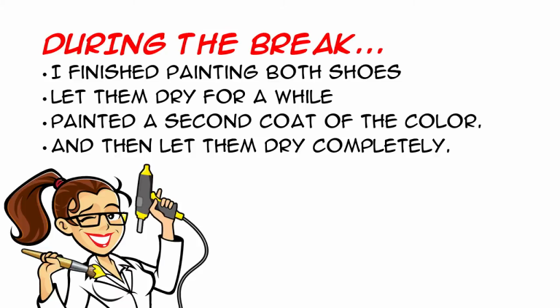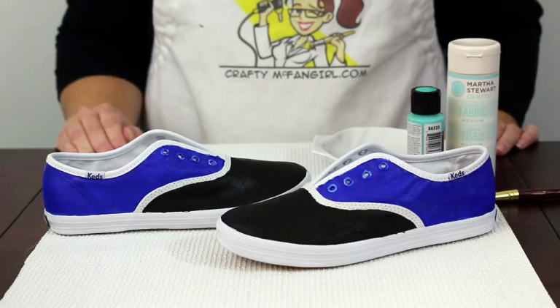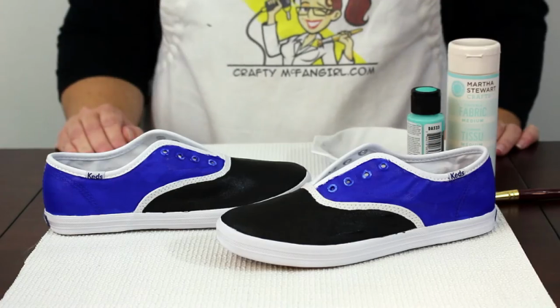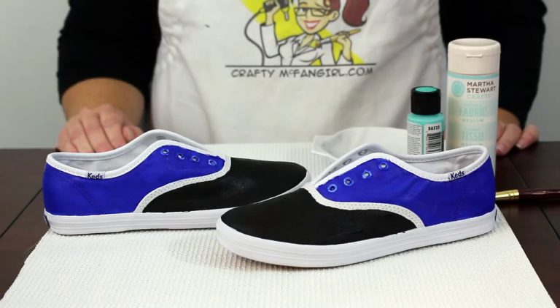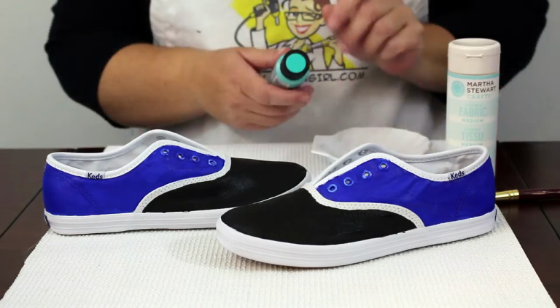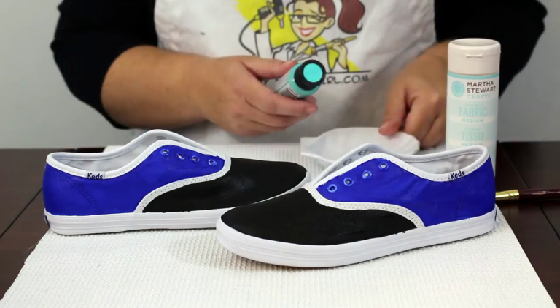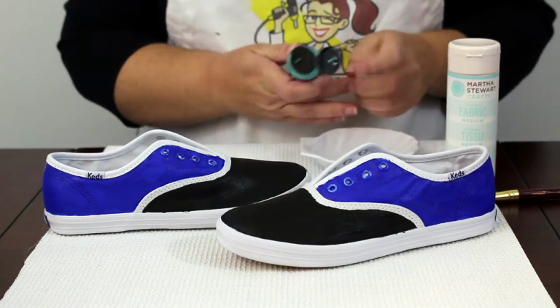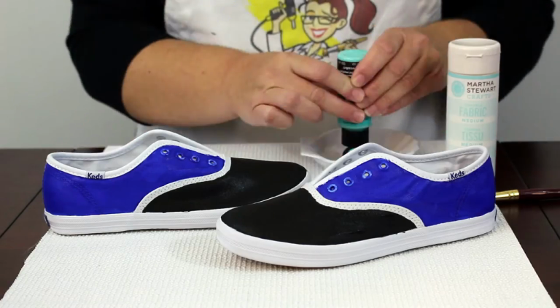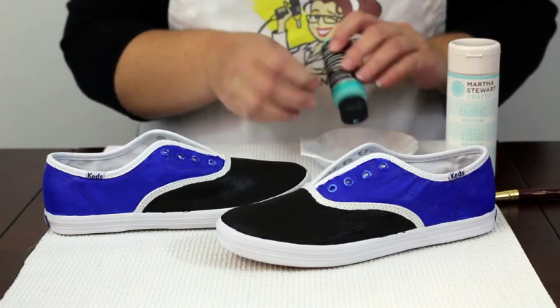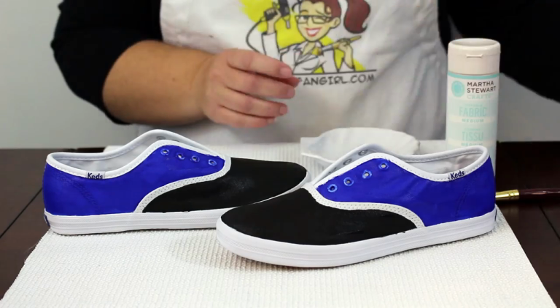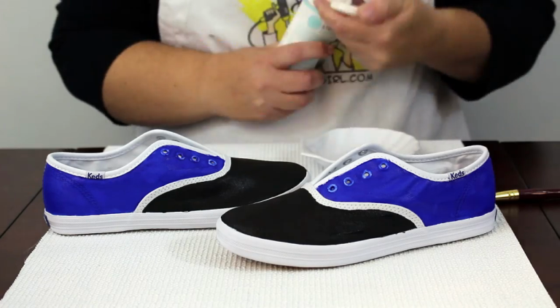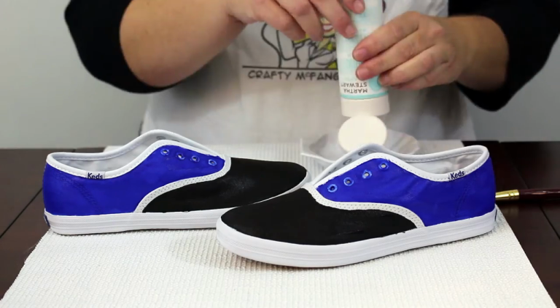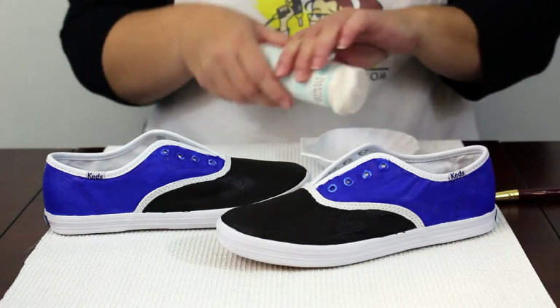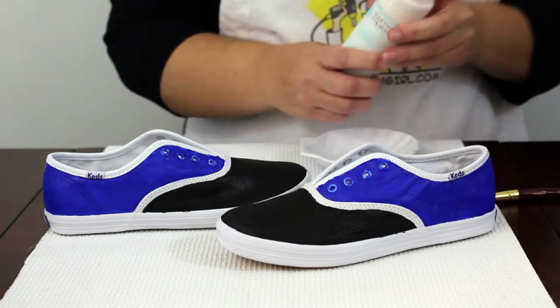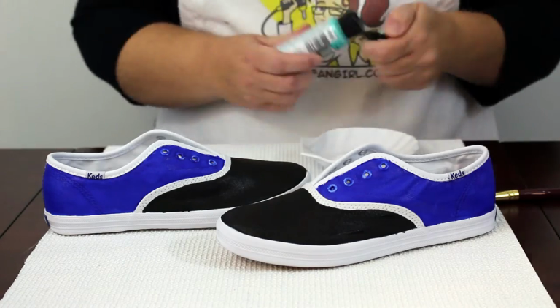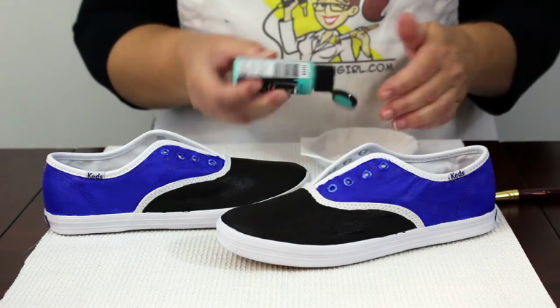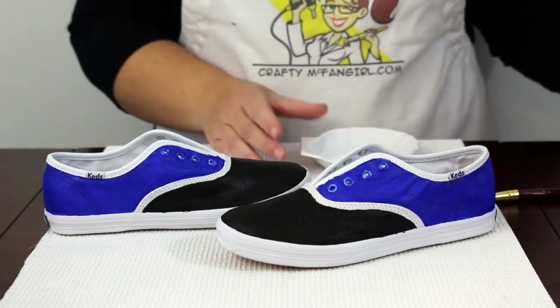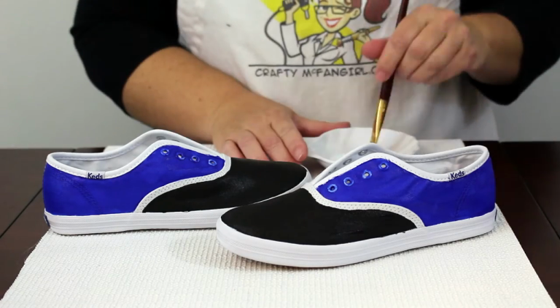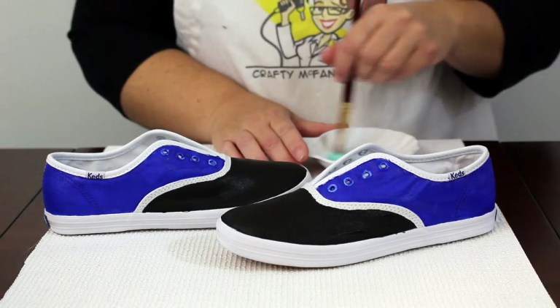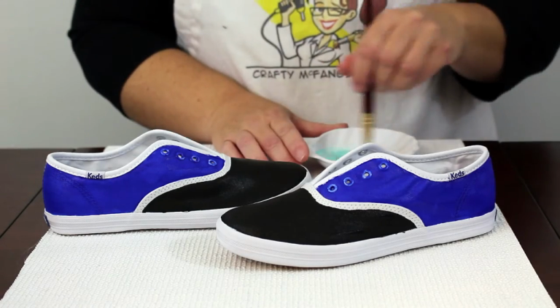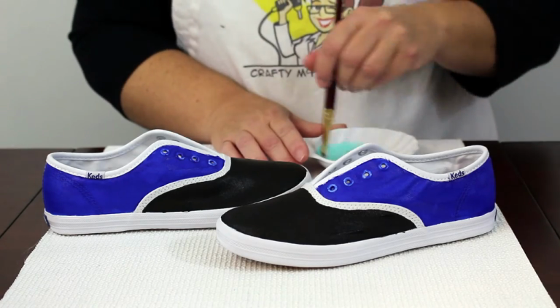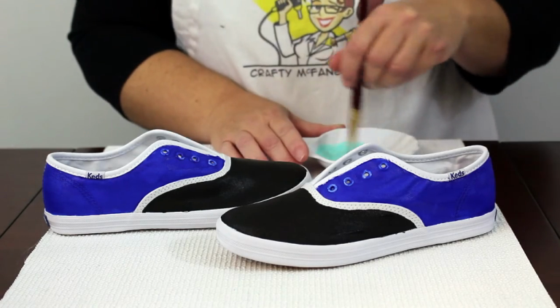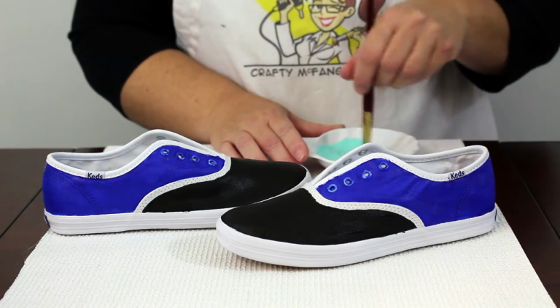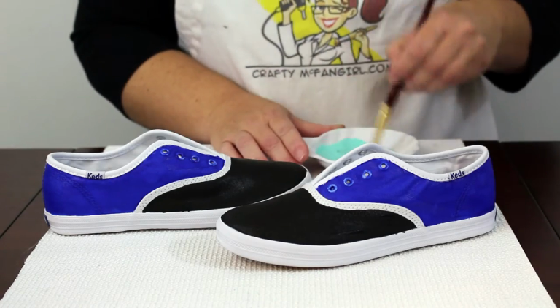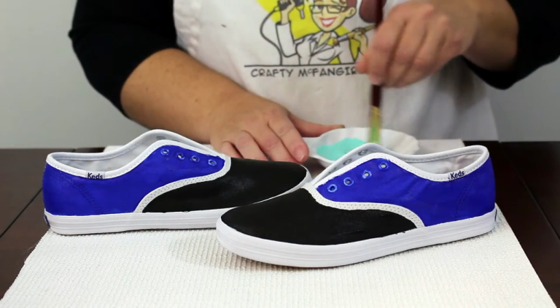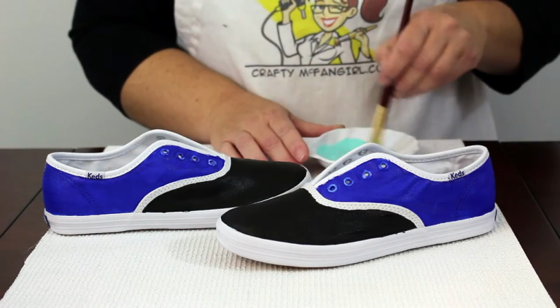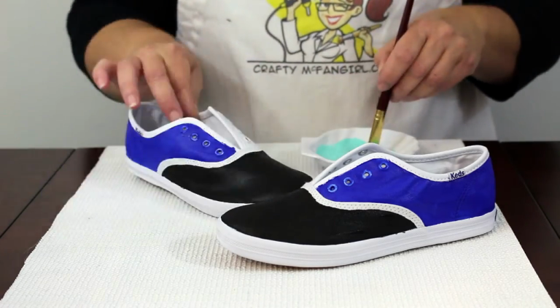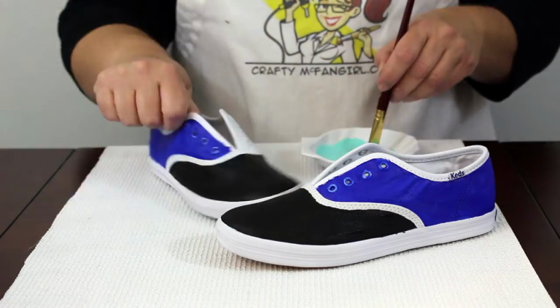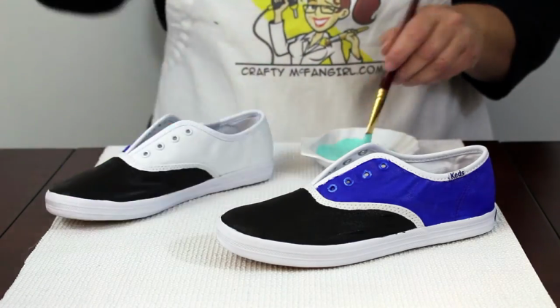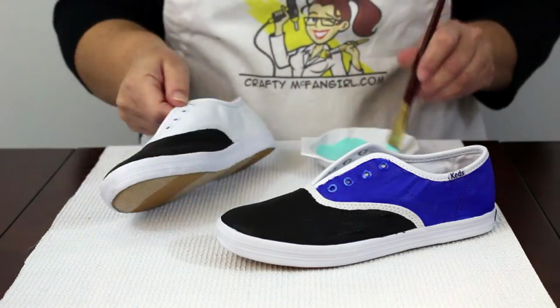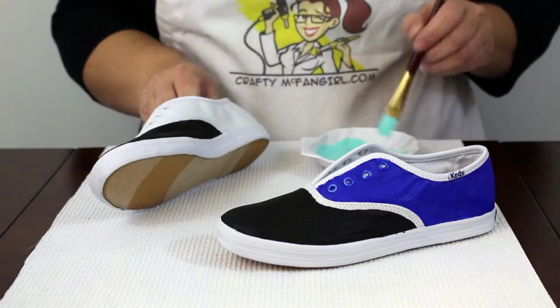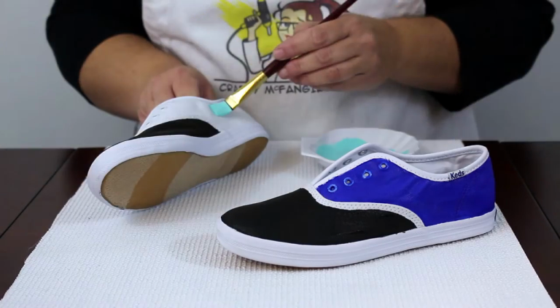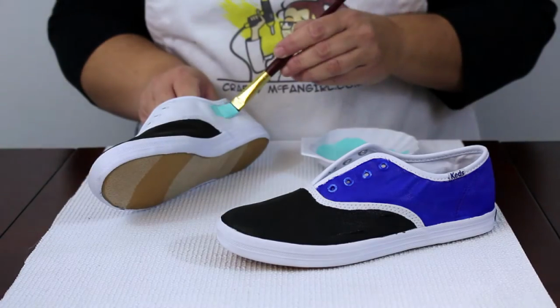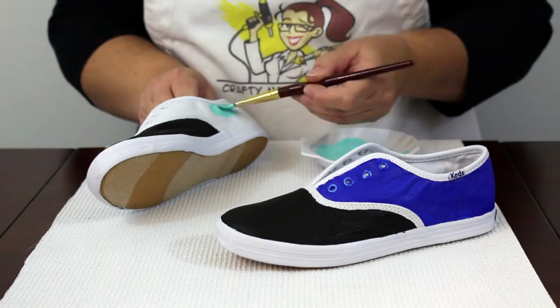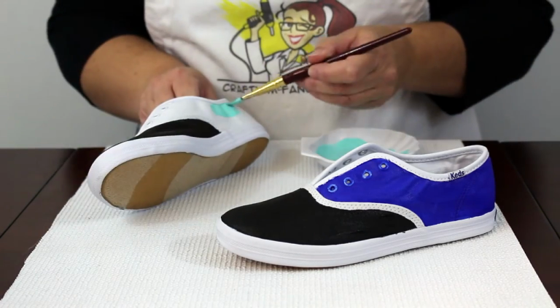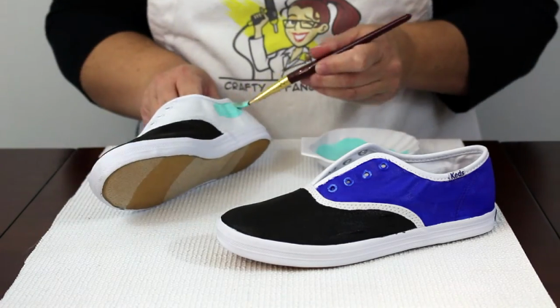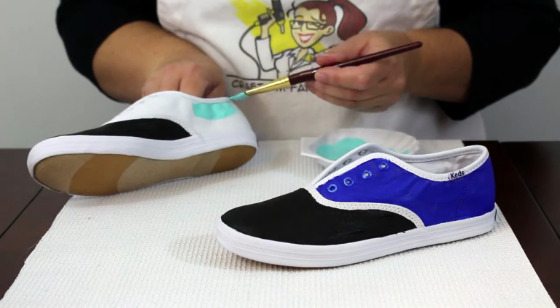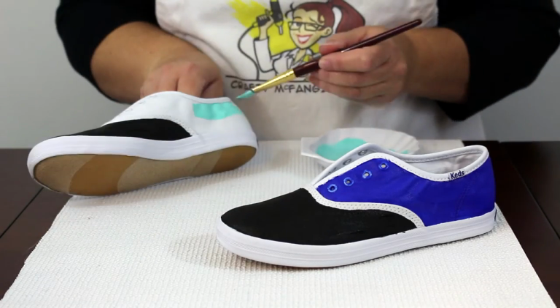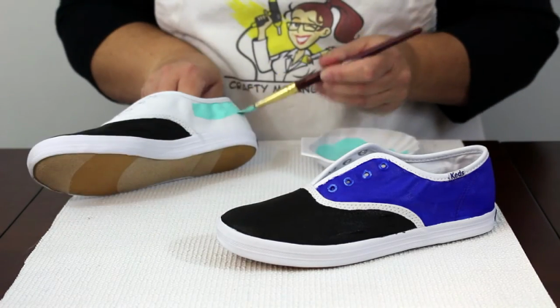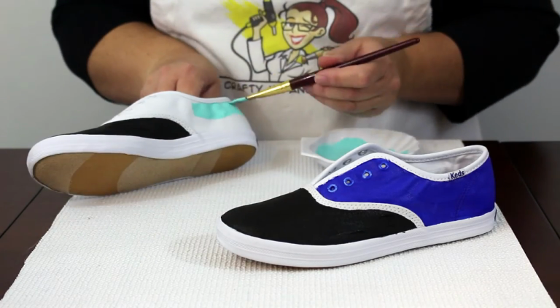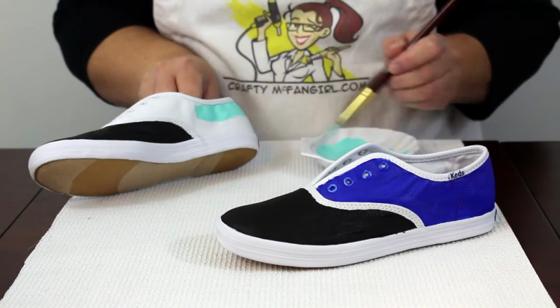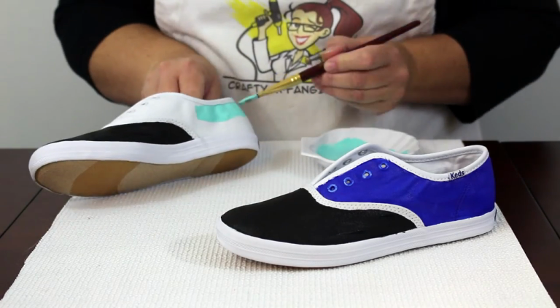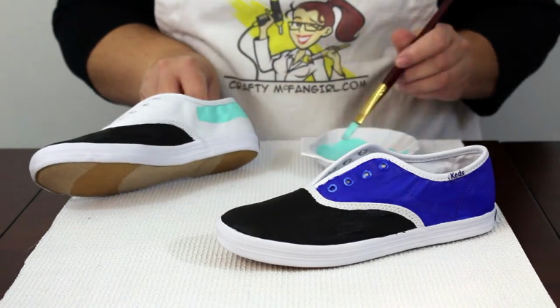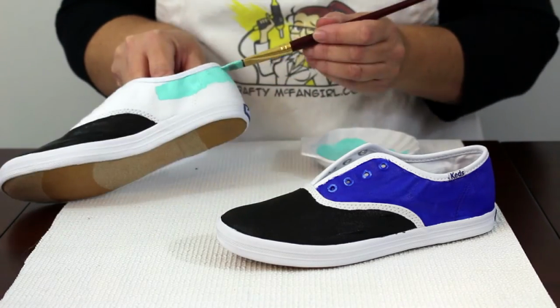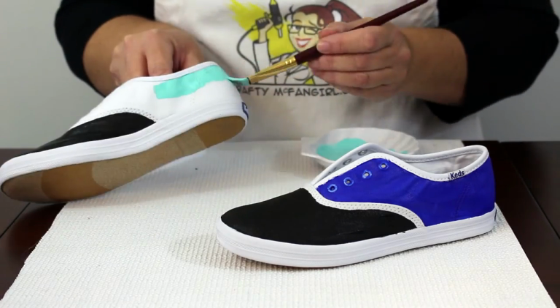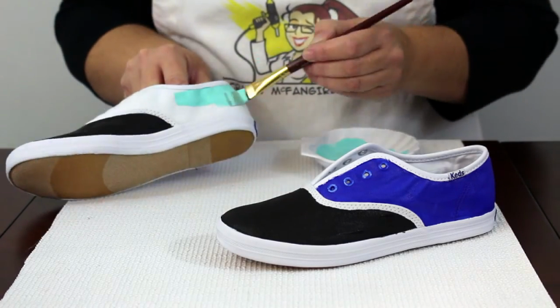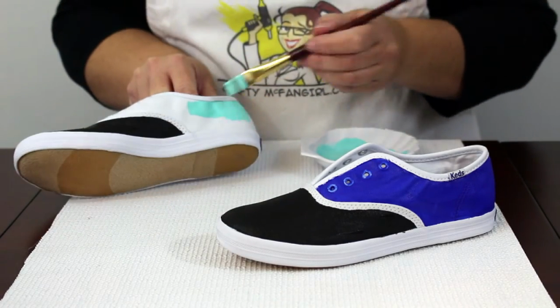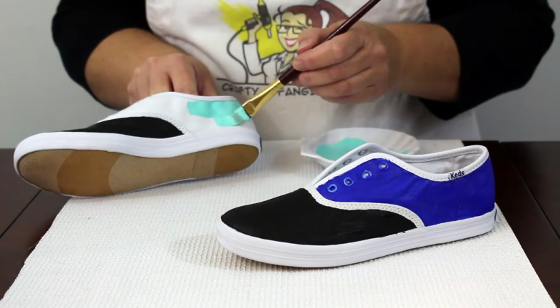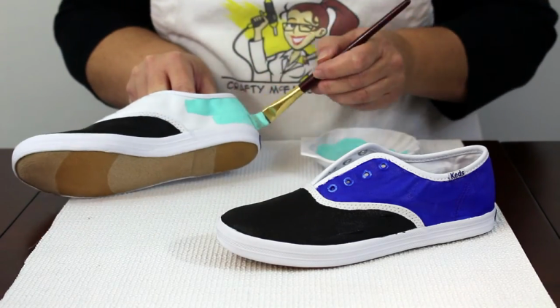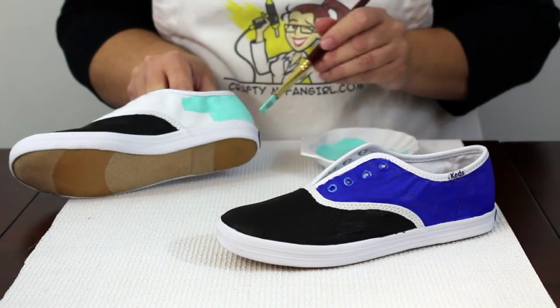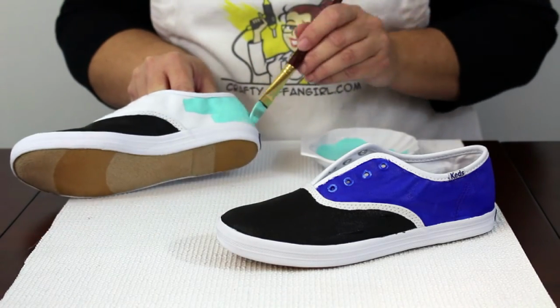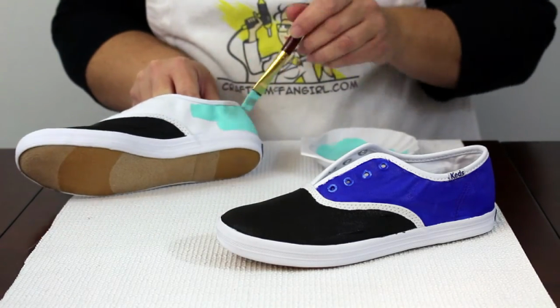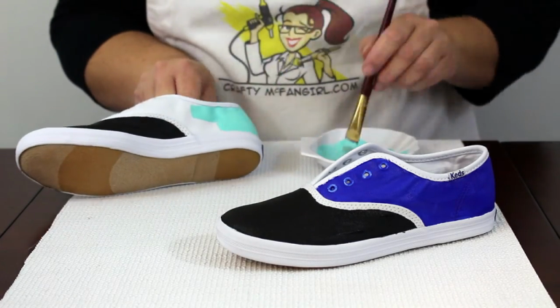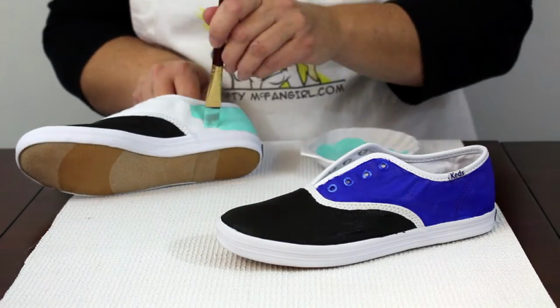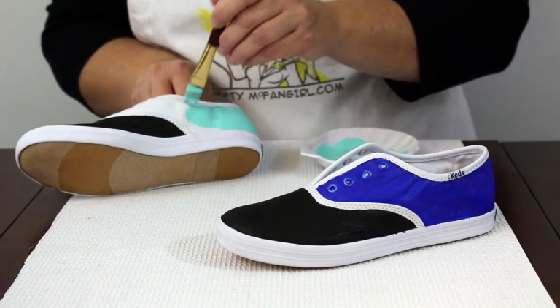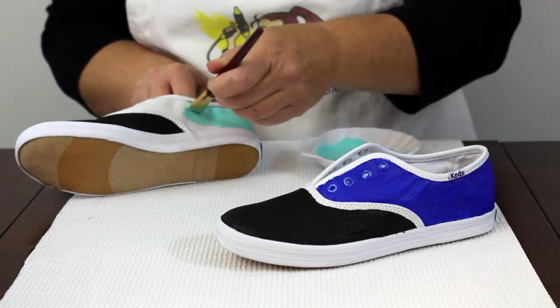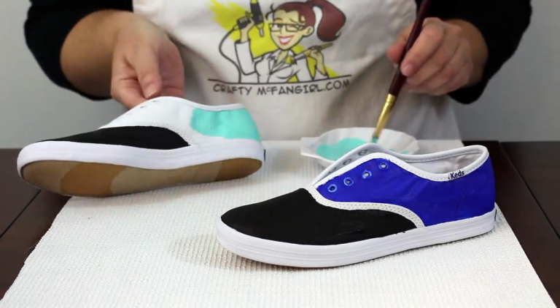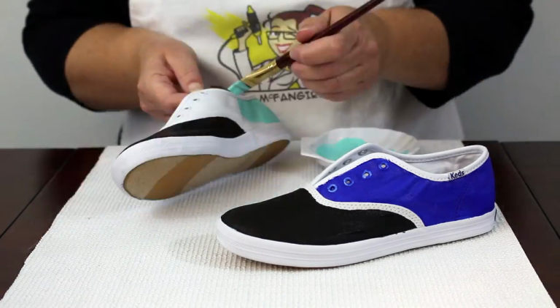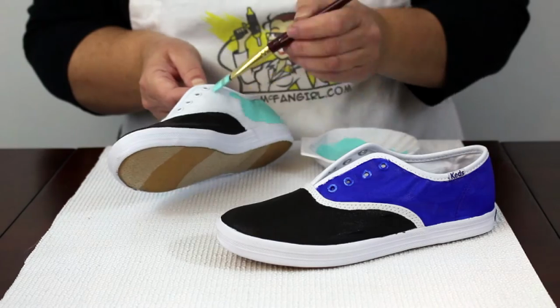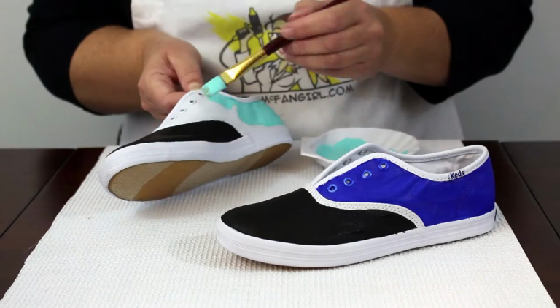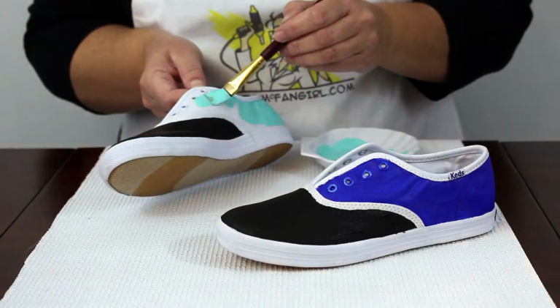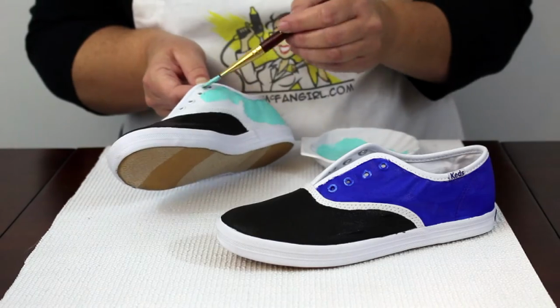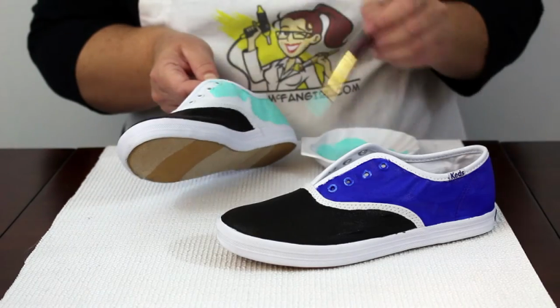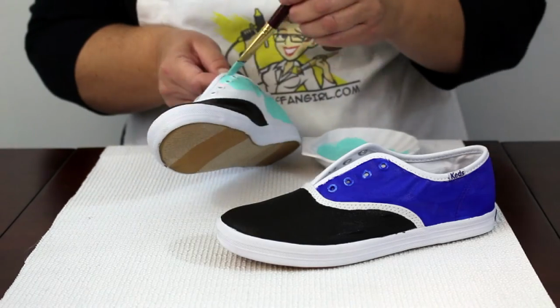Next, mix aqua paint with fabric medium and paint the right side of the left shoe and the left side of the right shoe.